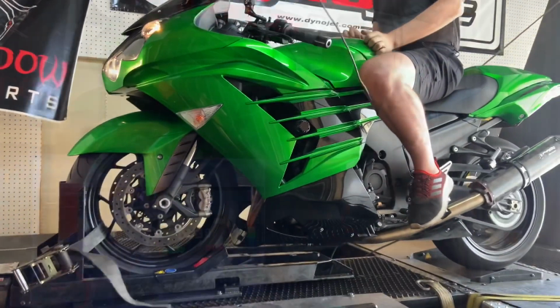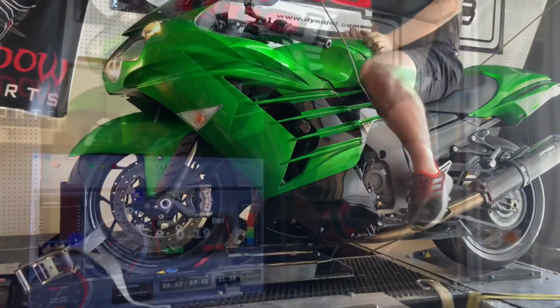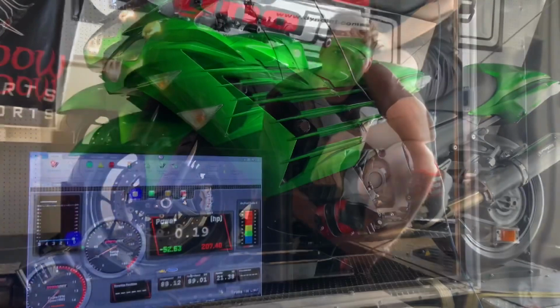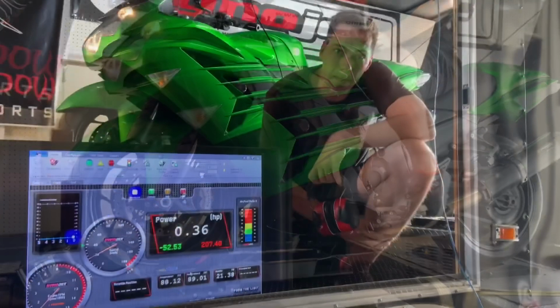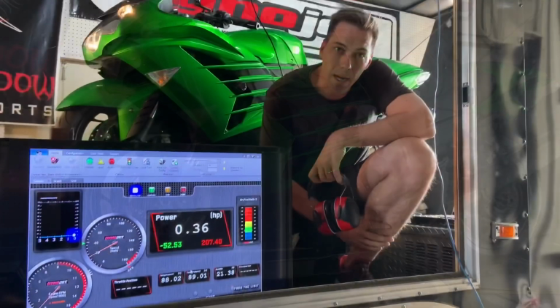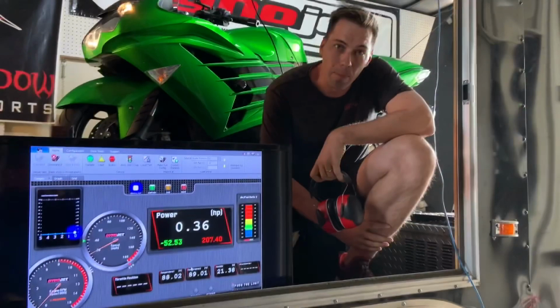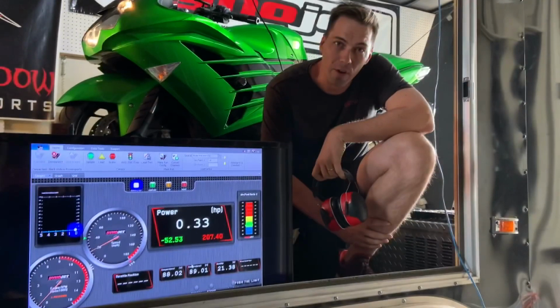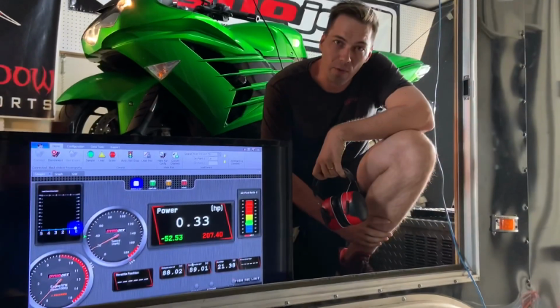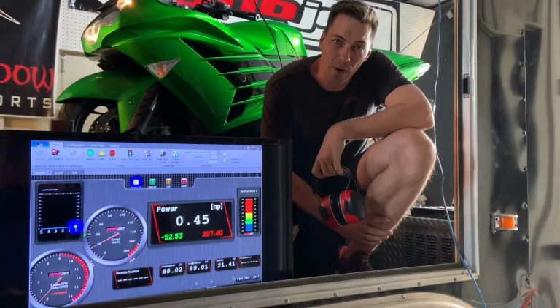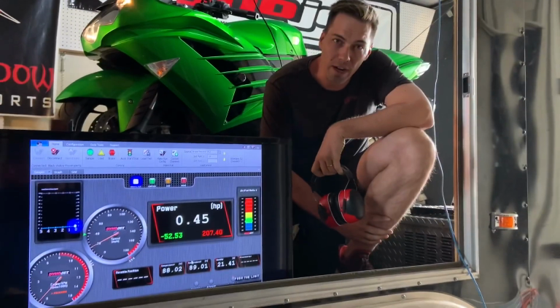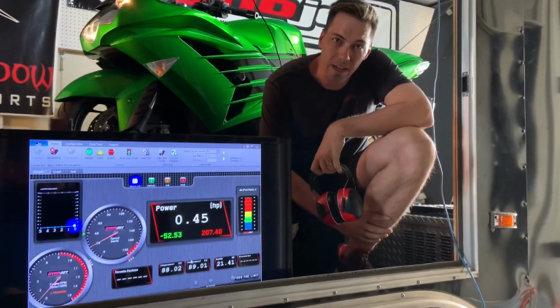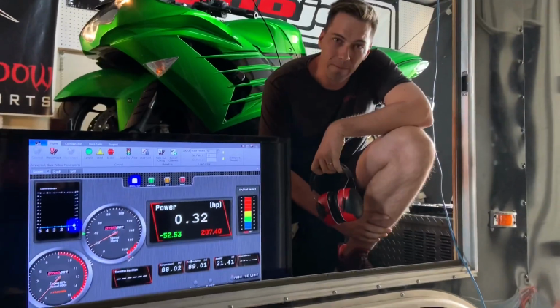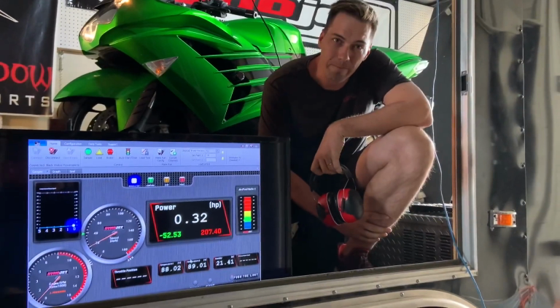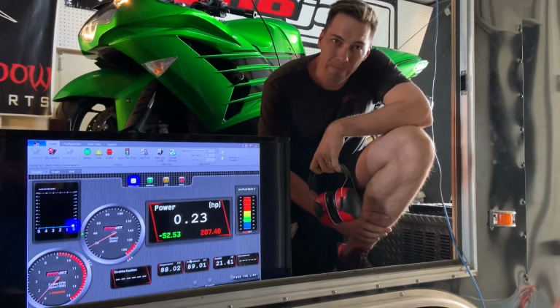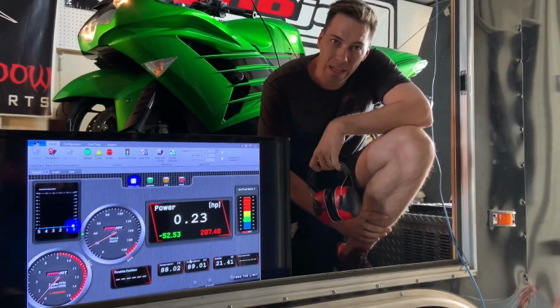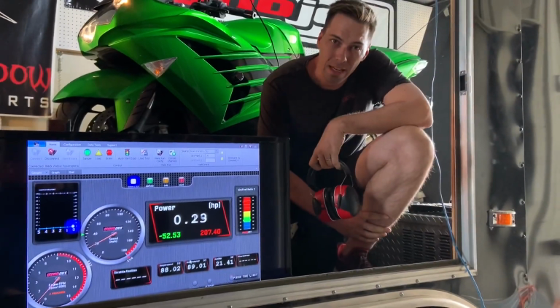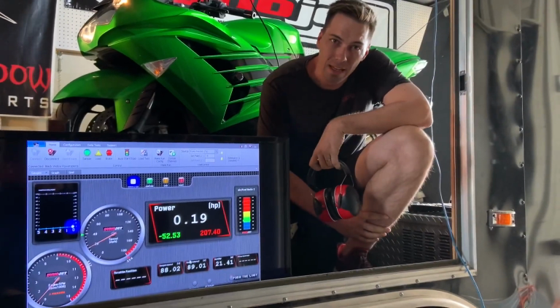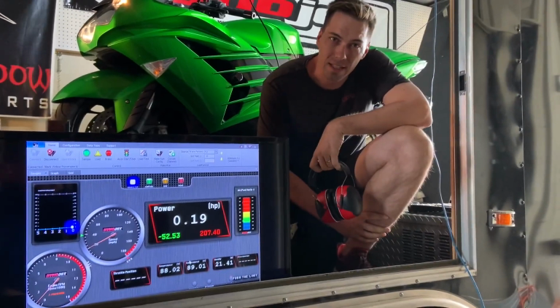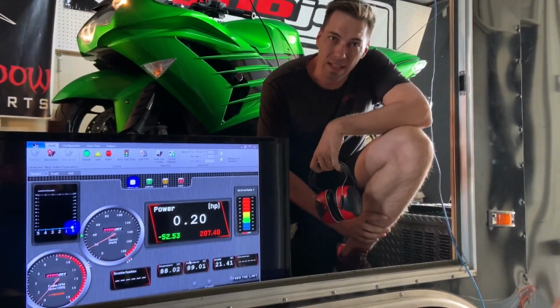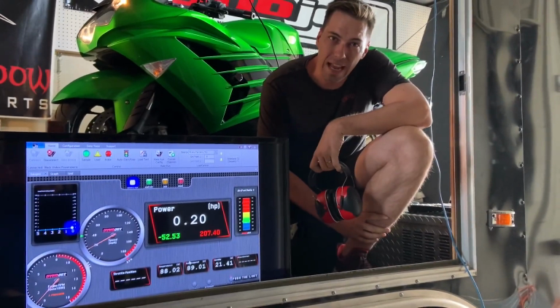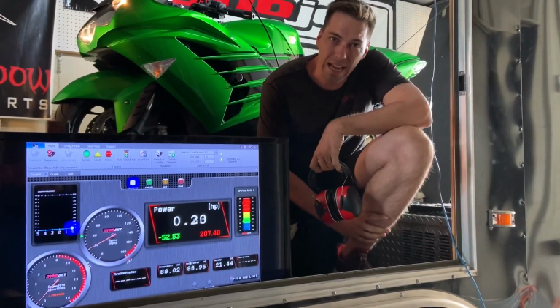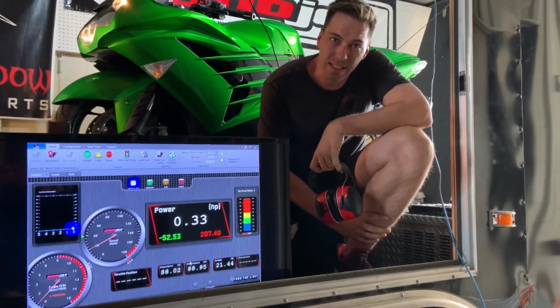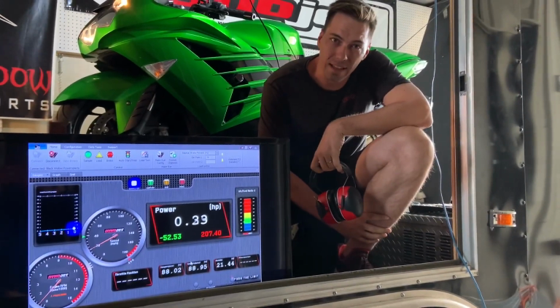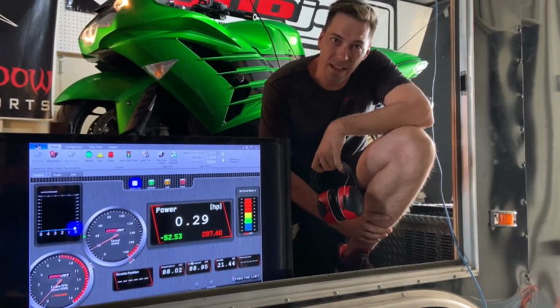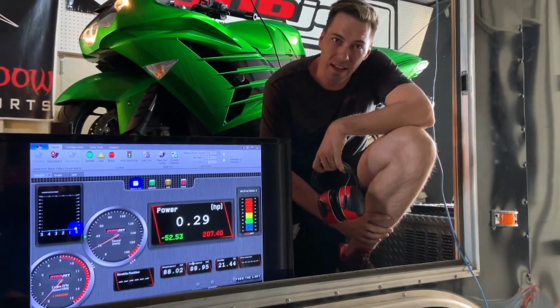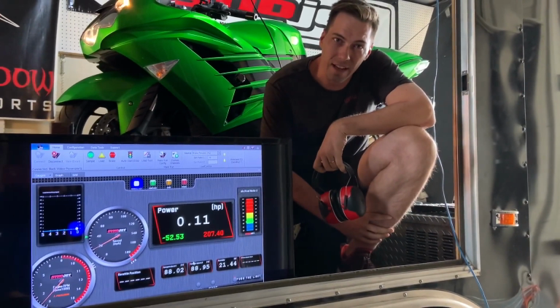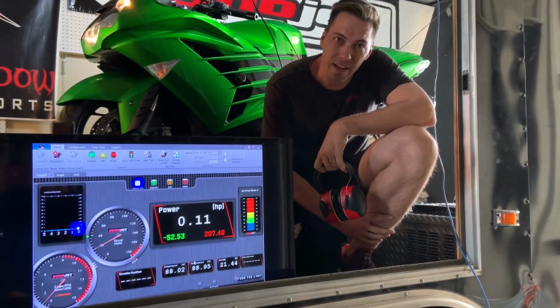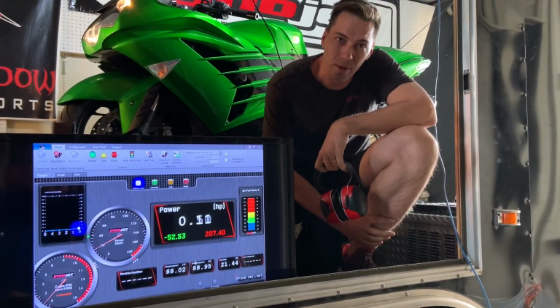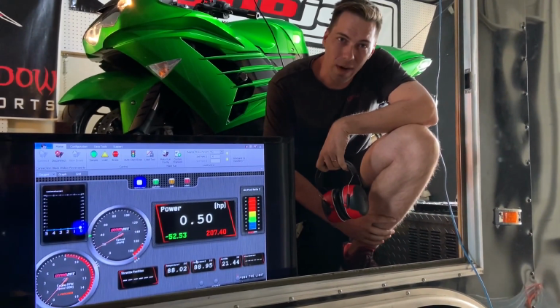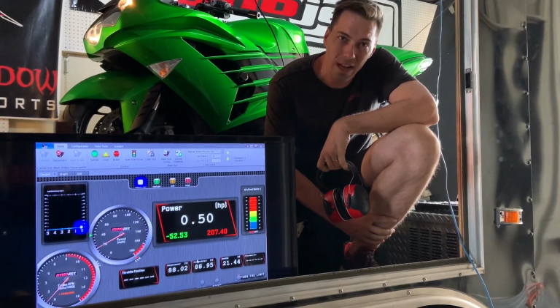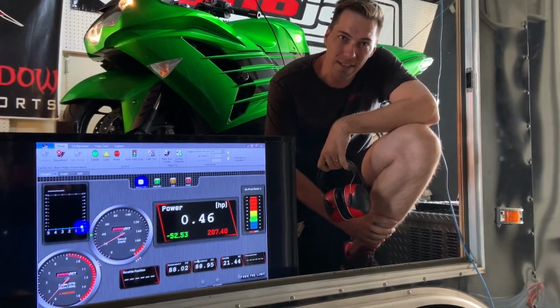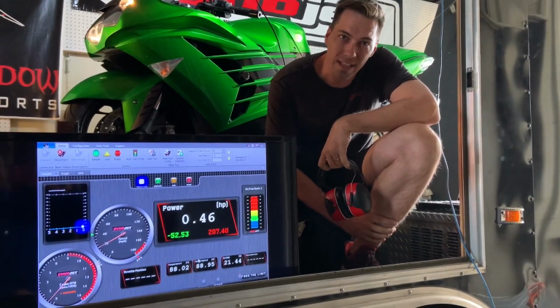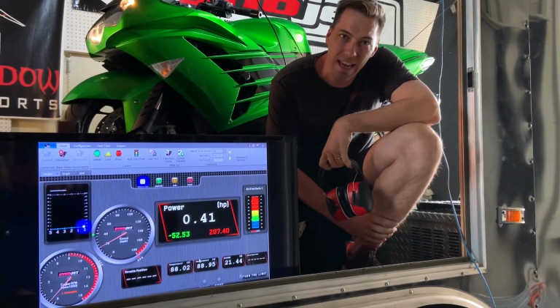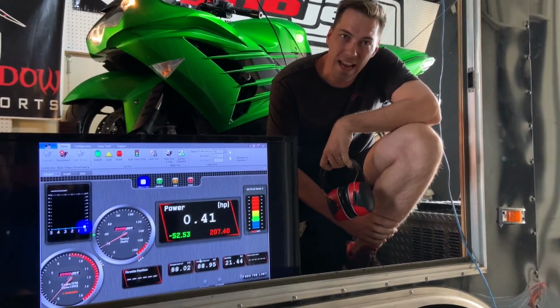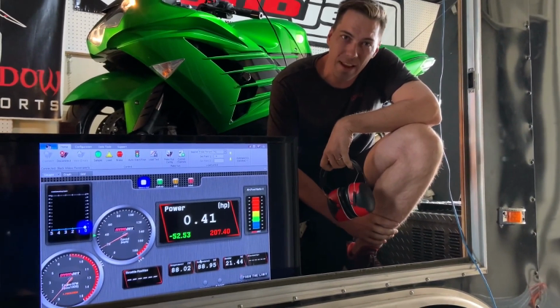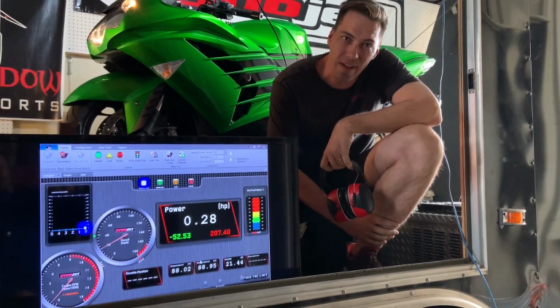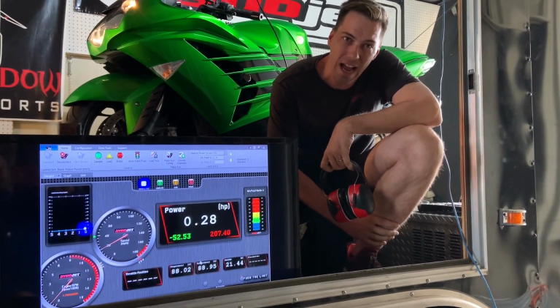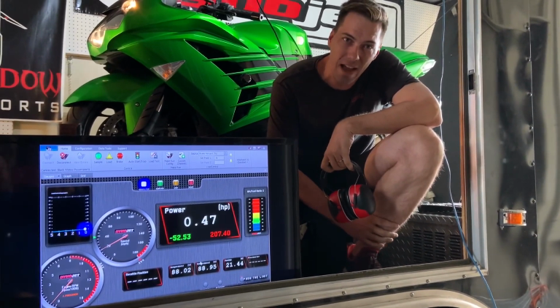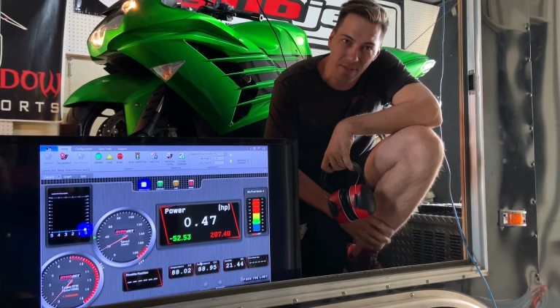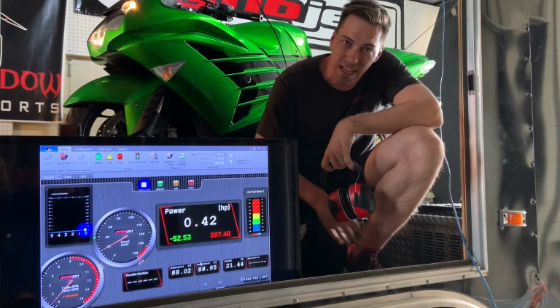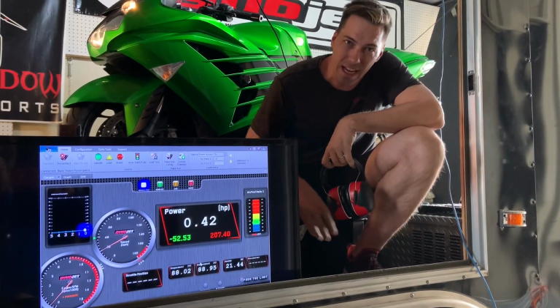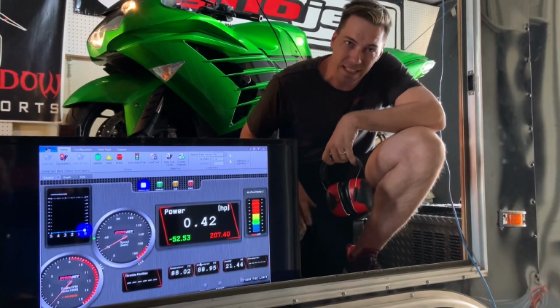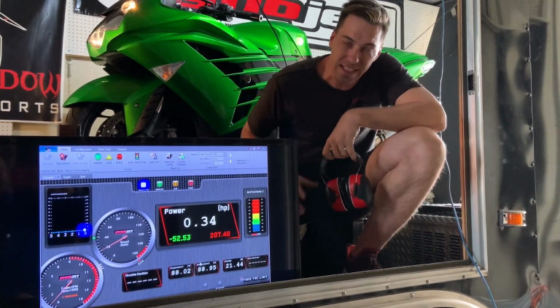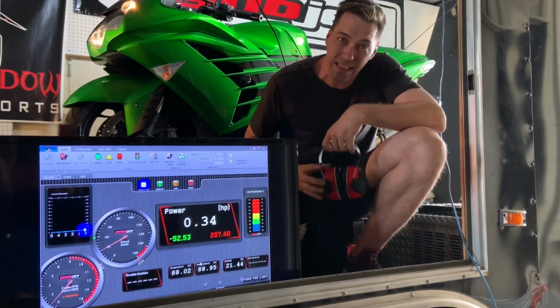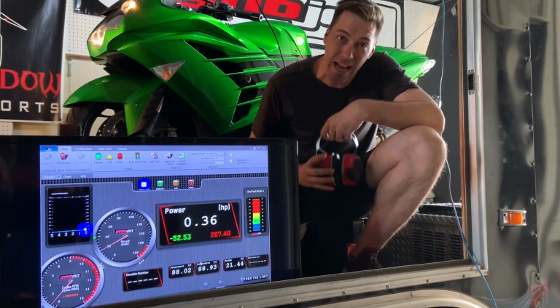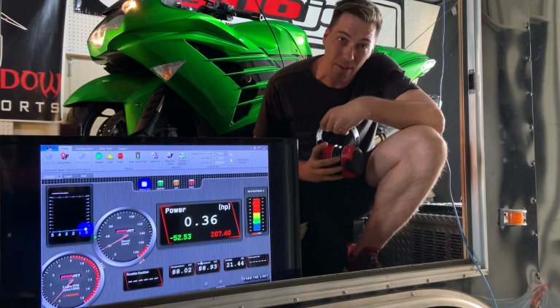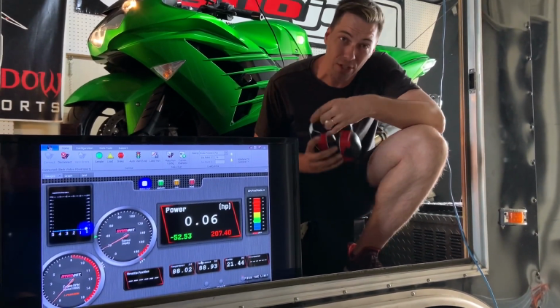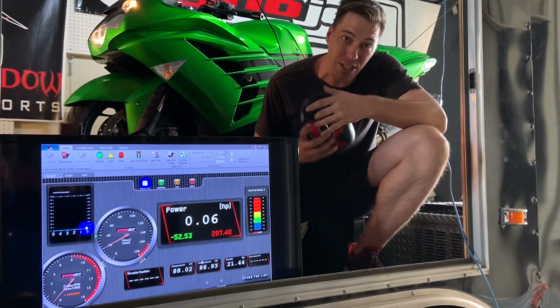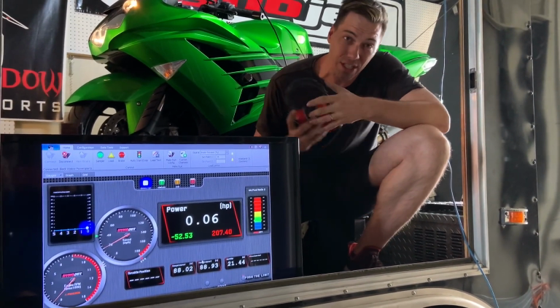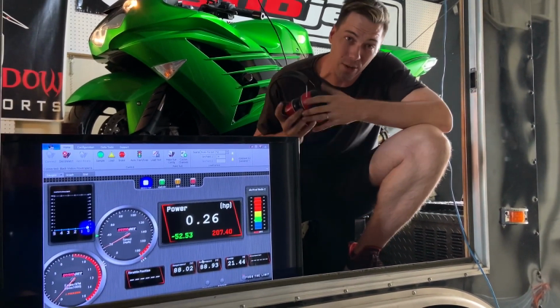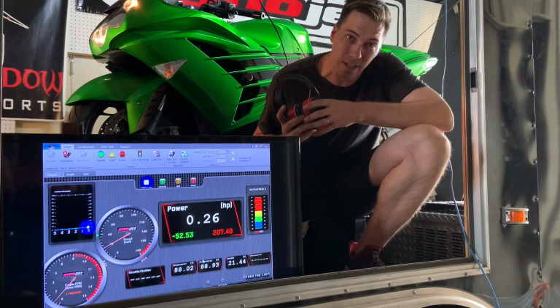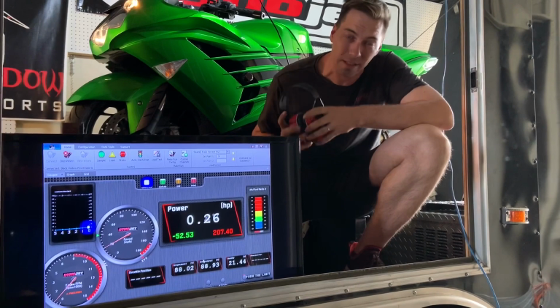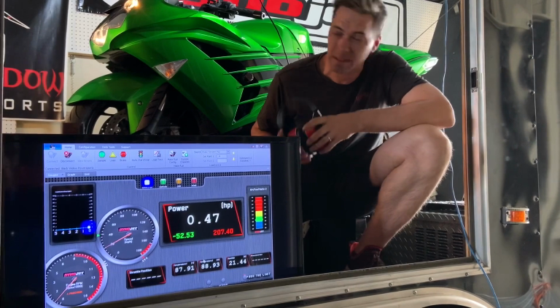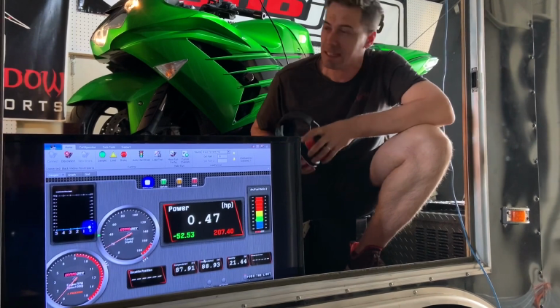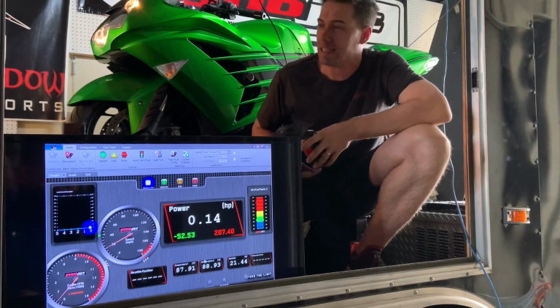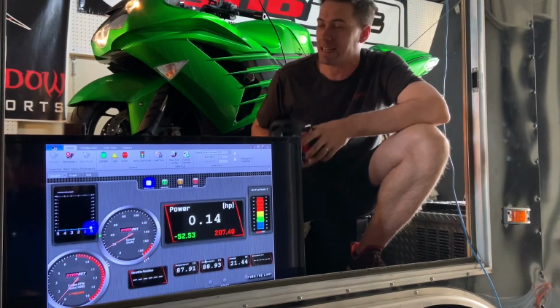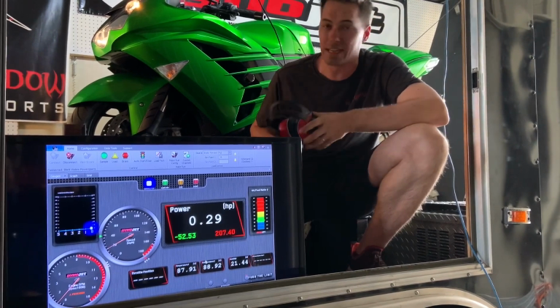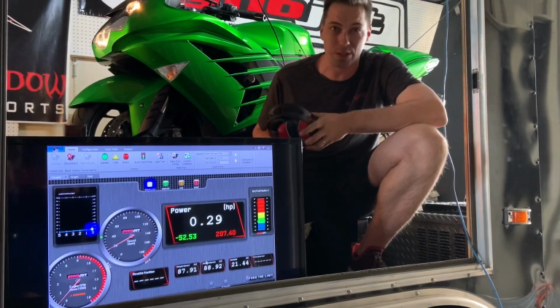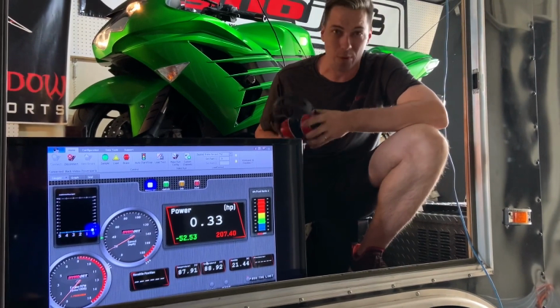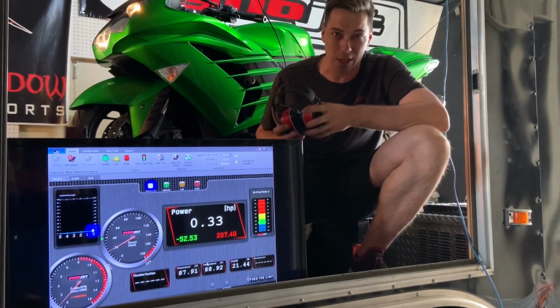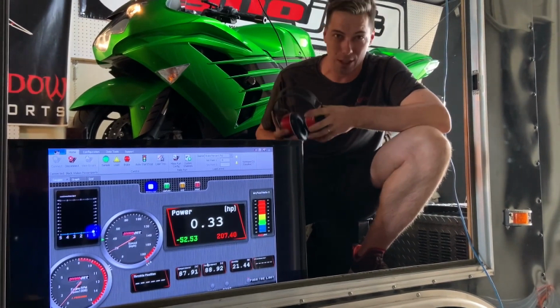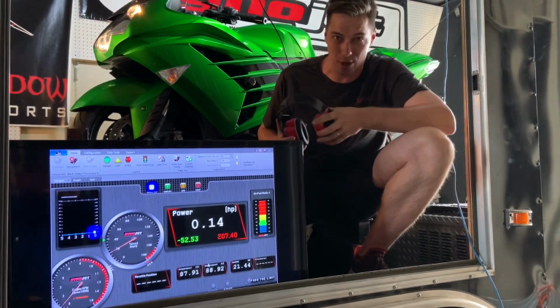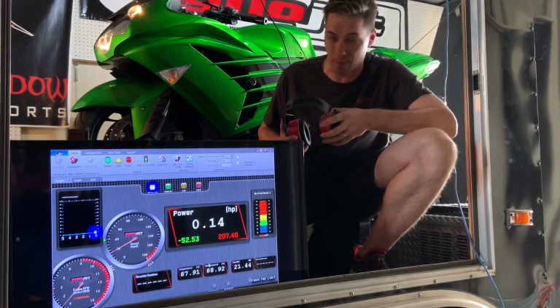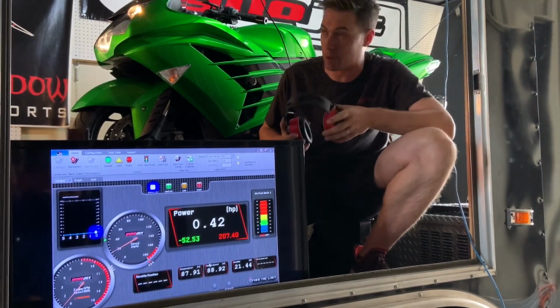Let's make a pull for you. That's the last of the rounds on E85 so you guys can see live what she's doing.